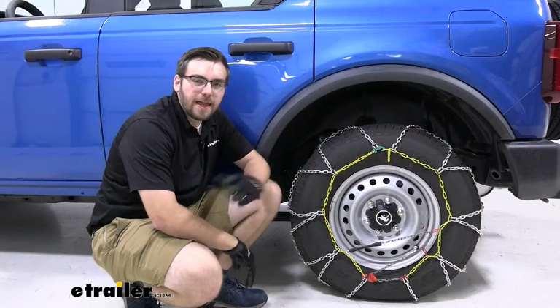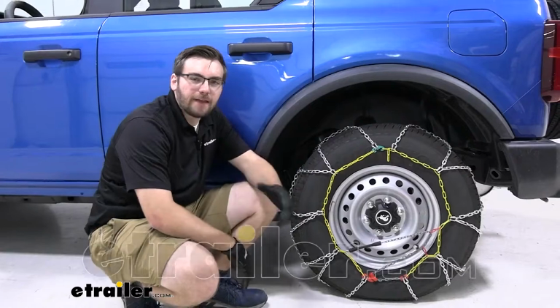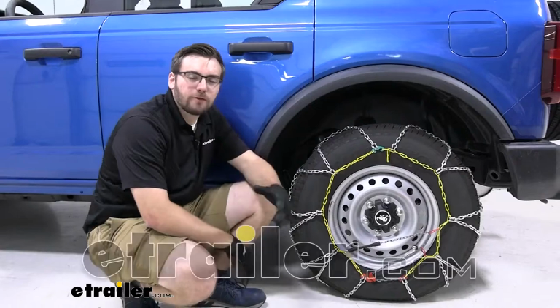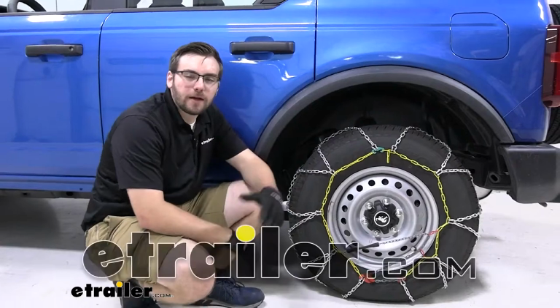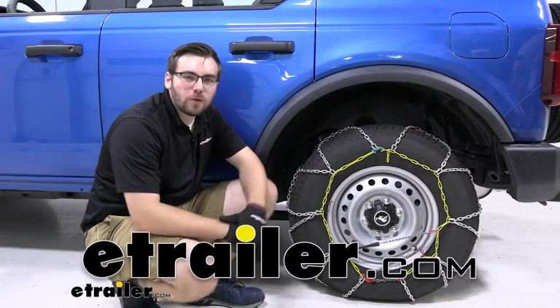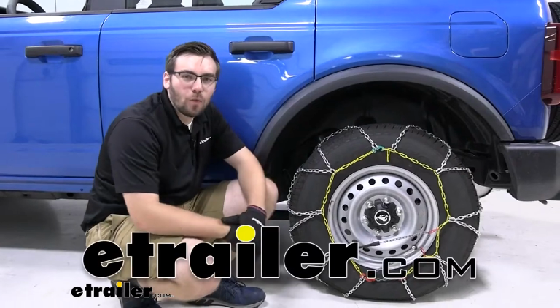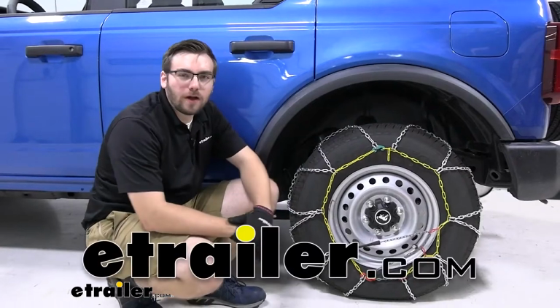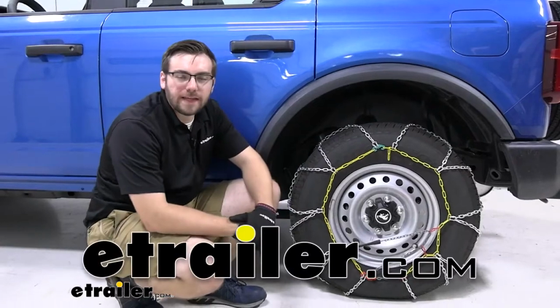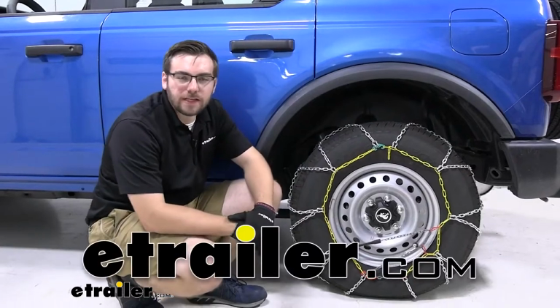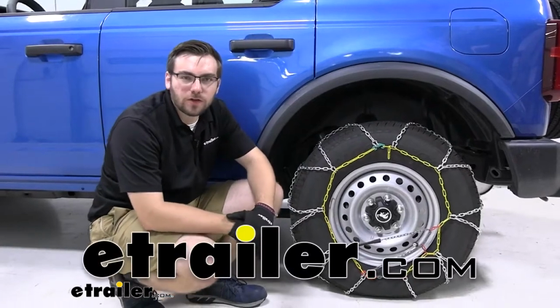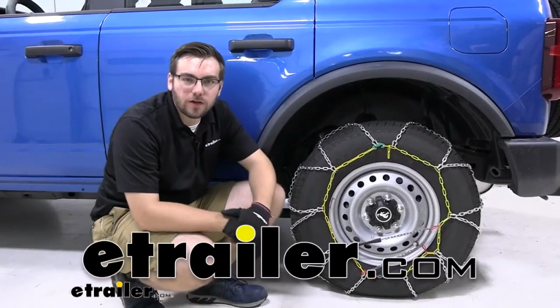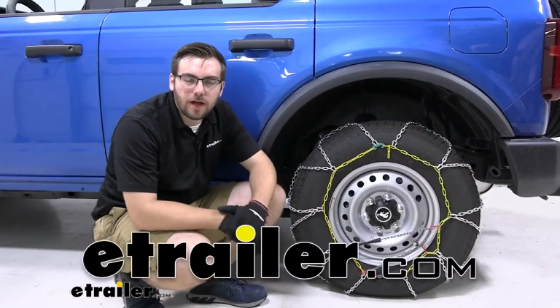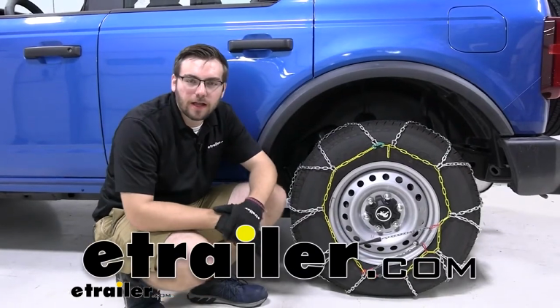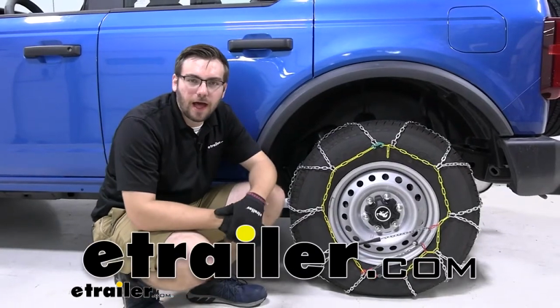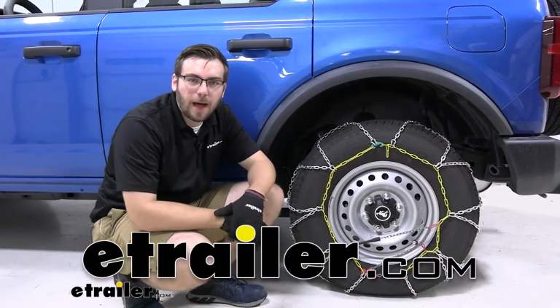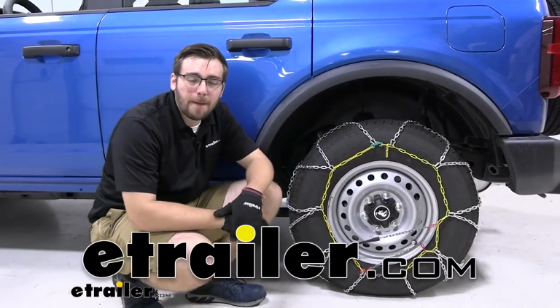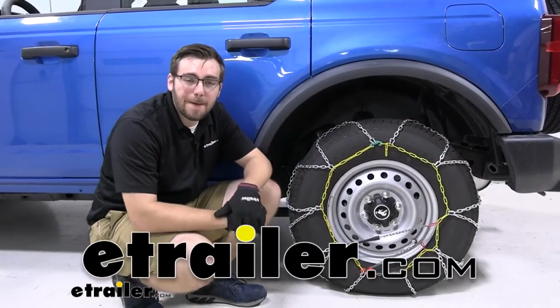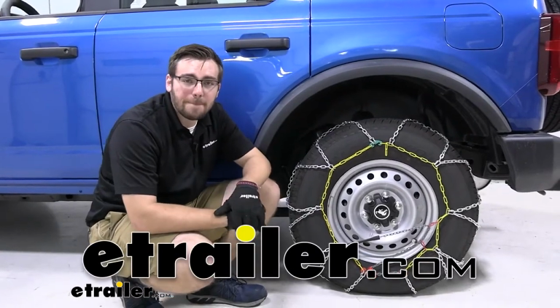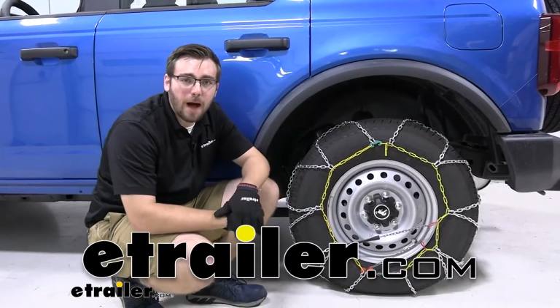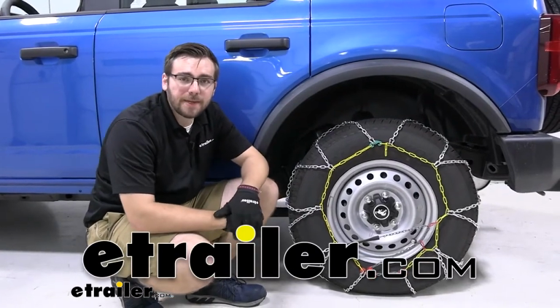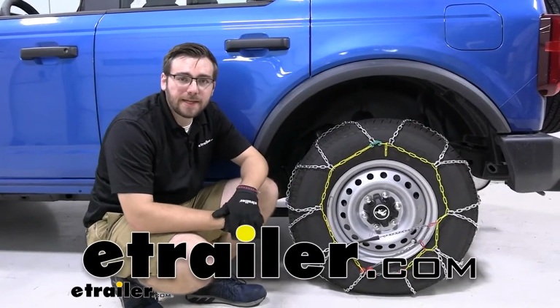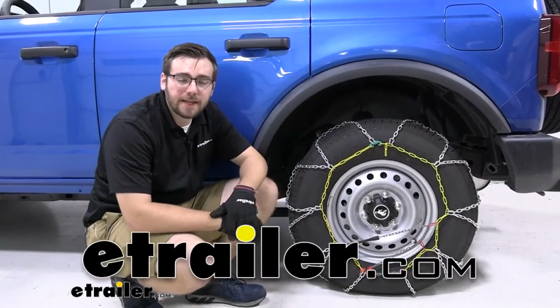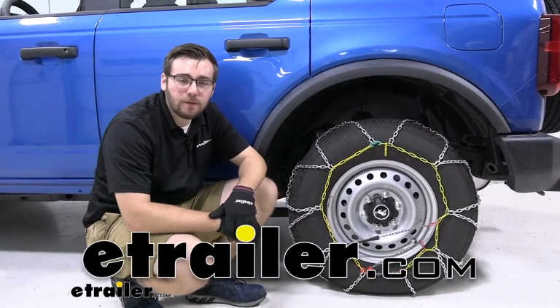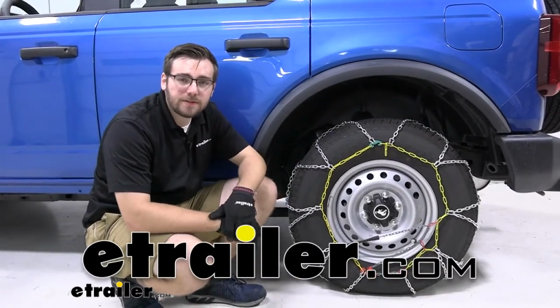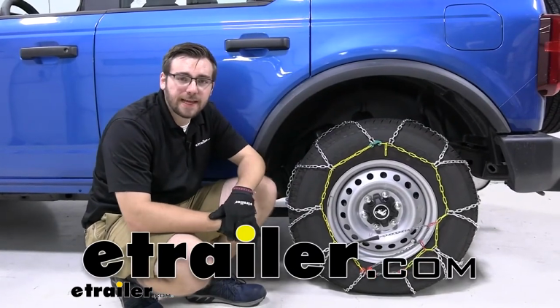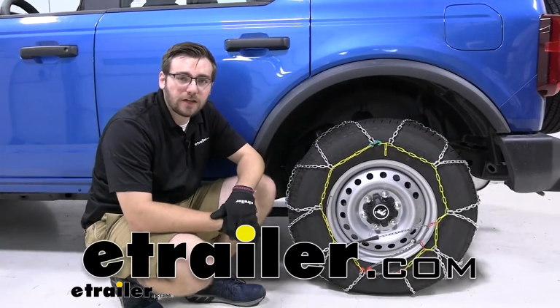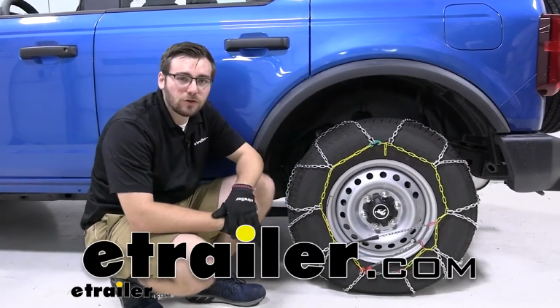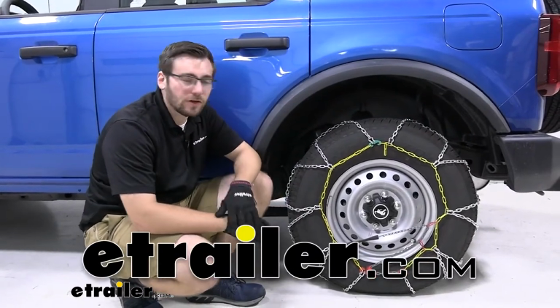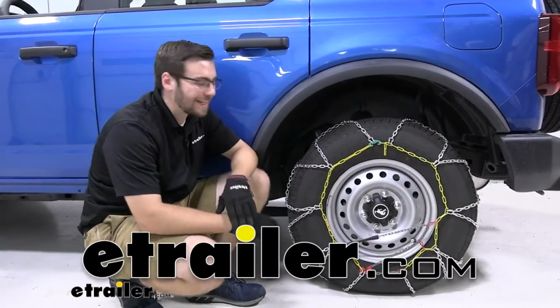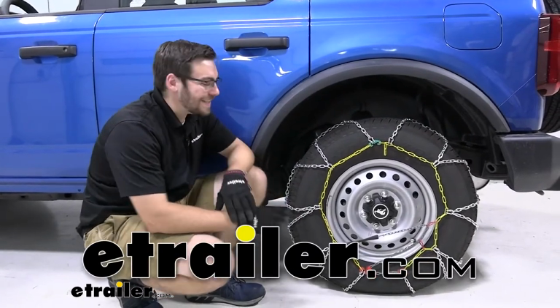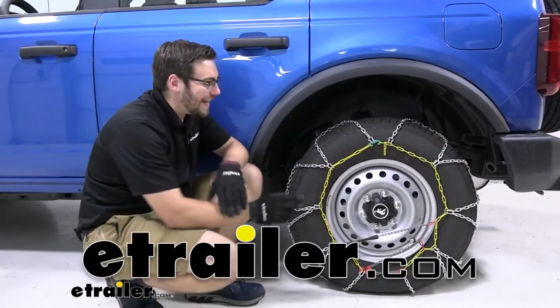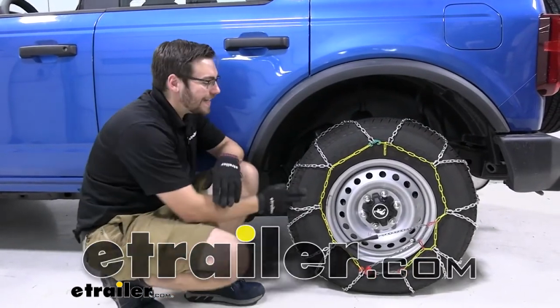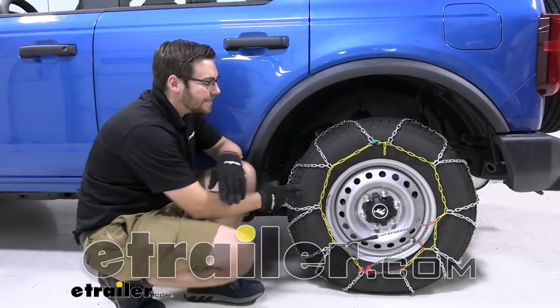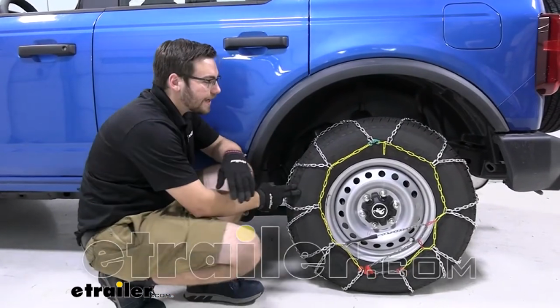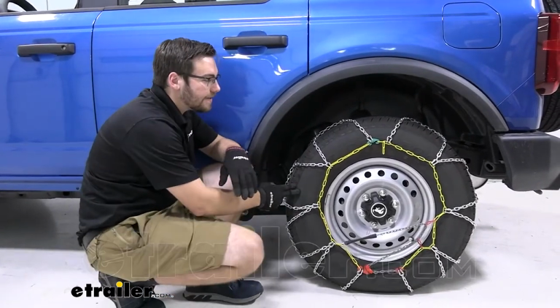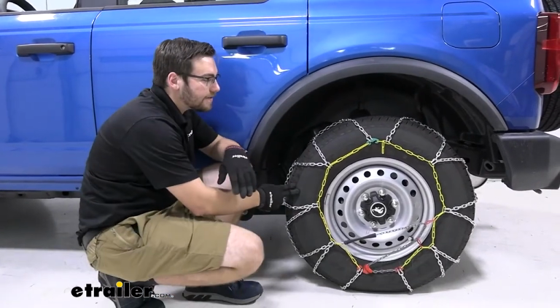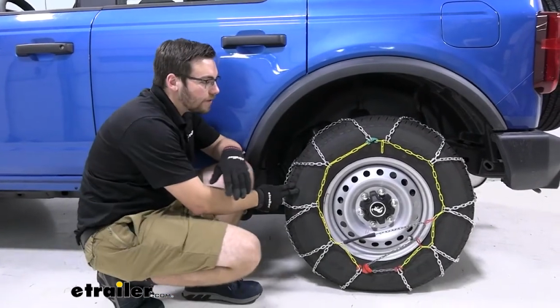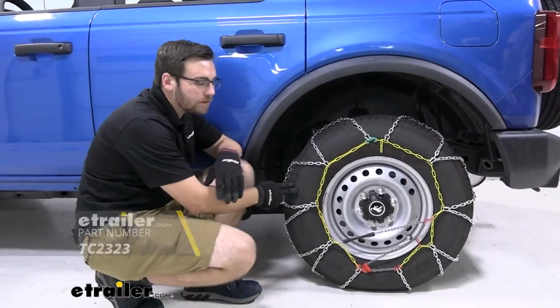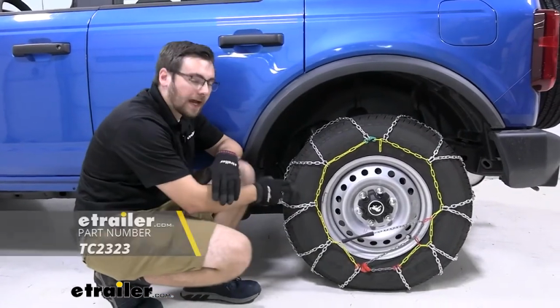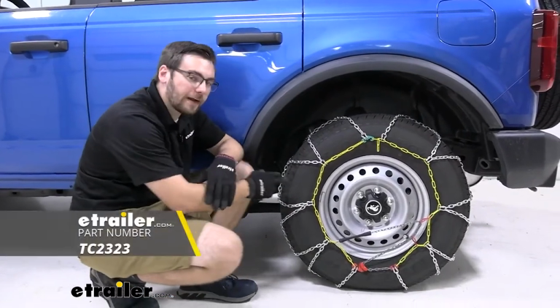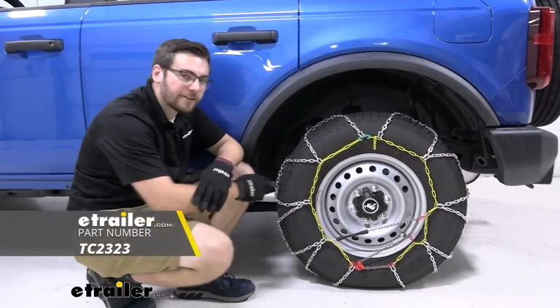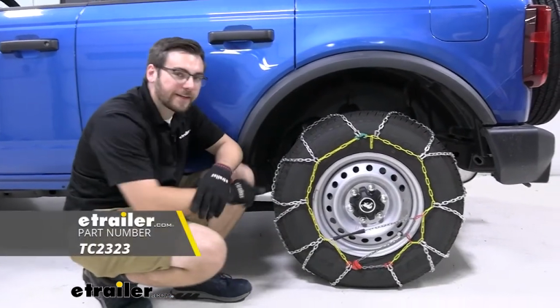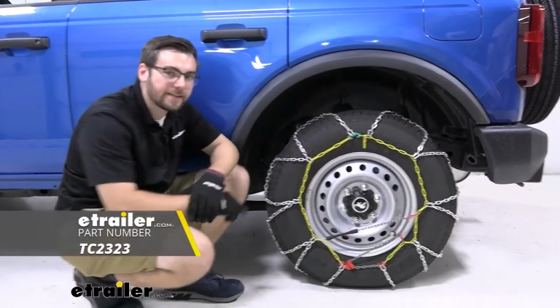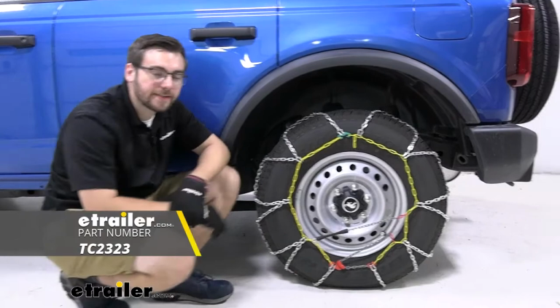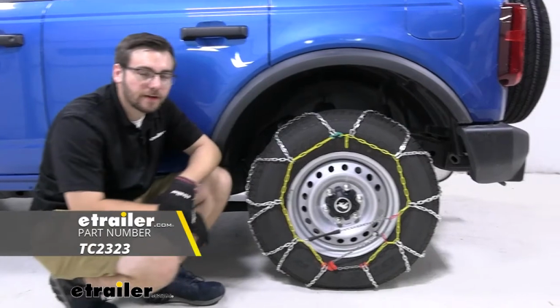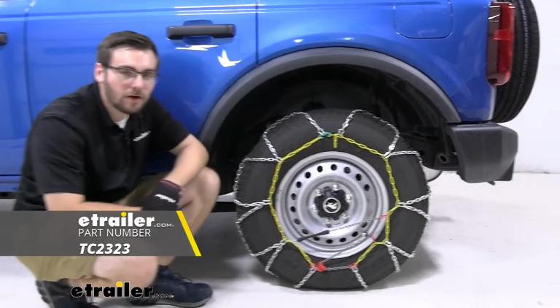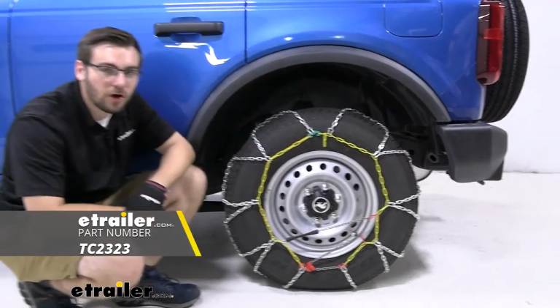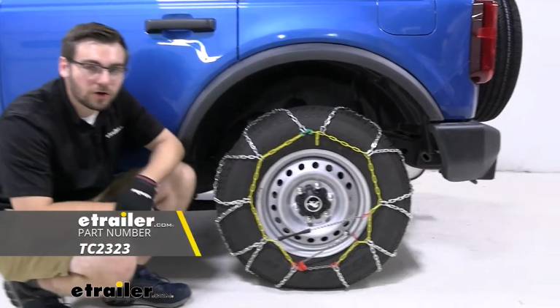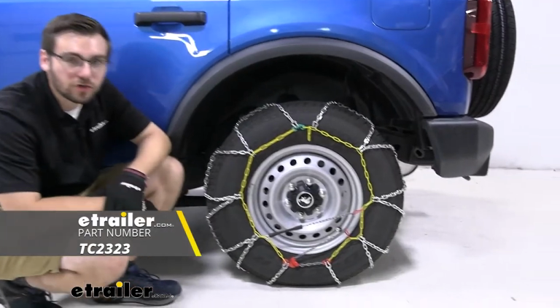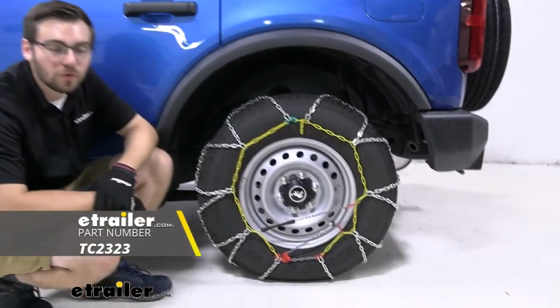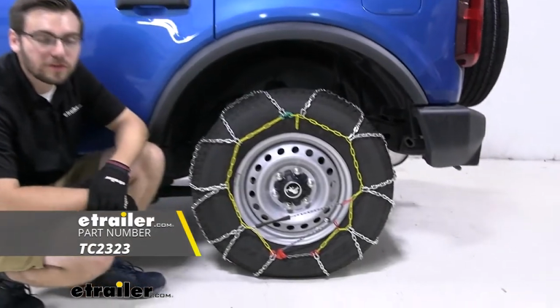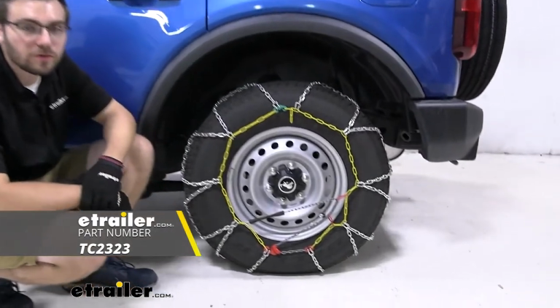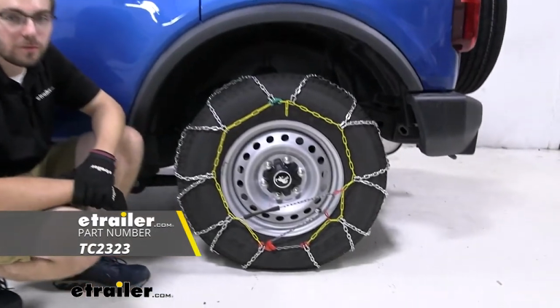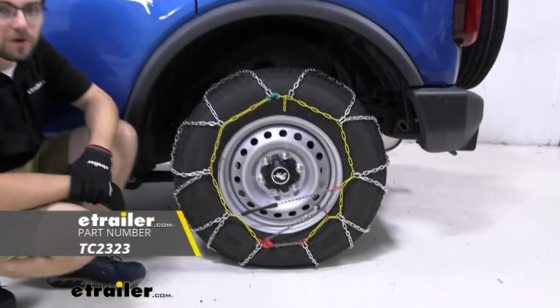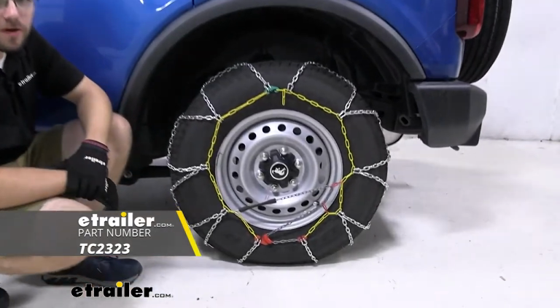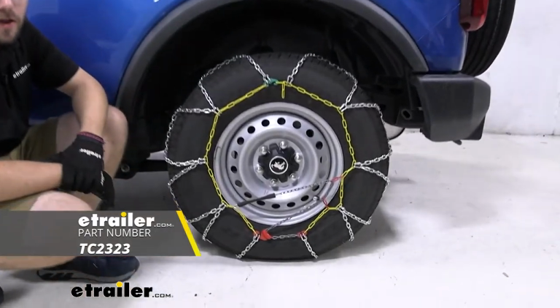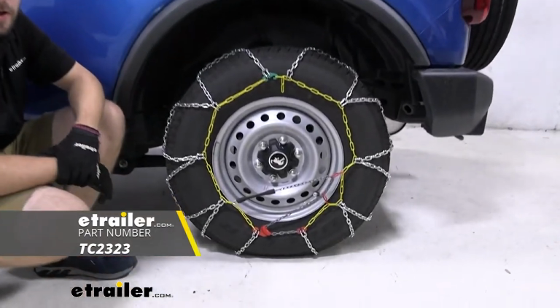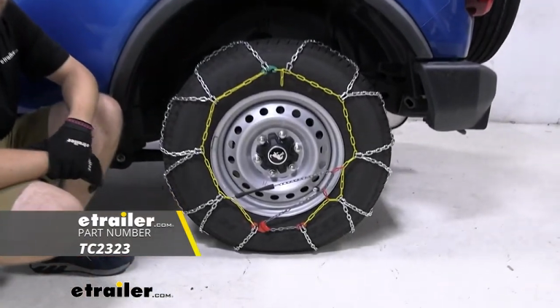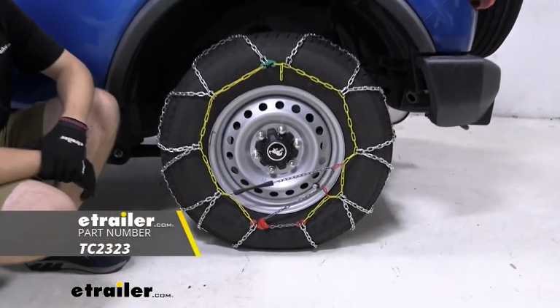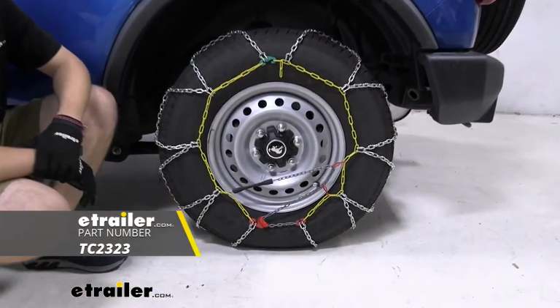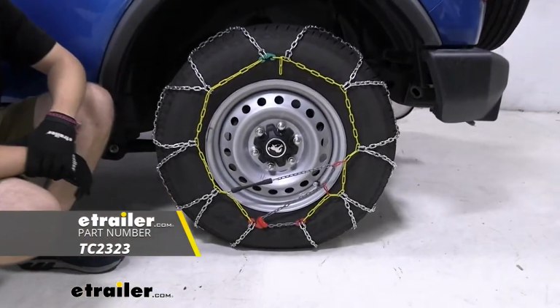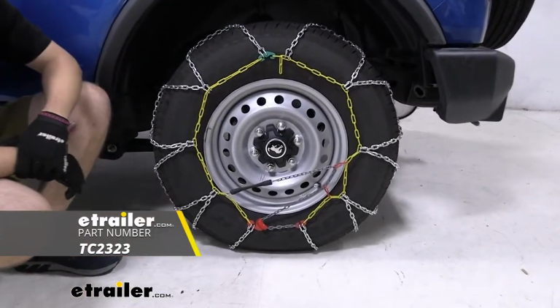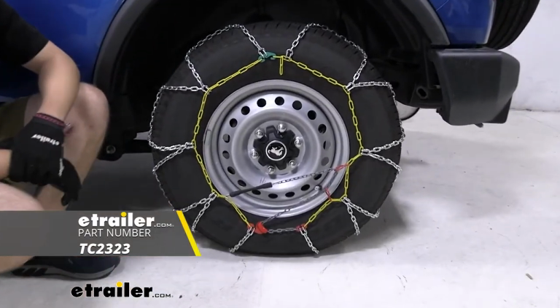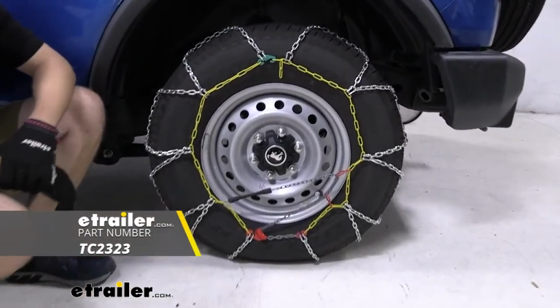Hey everybody, welcome to eTrailer.com. I'm Bobby, and today we're taking a look at the Titan Chain Snow Tire Chains here on our 2021 Ford Bronco.